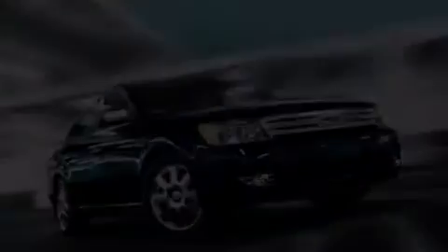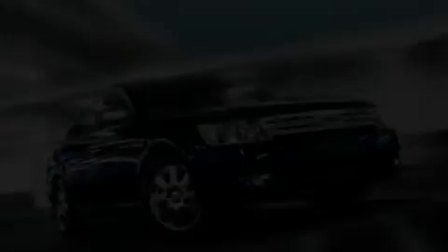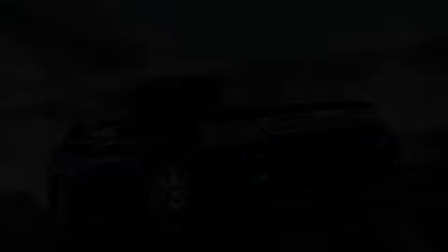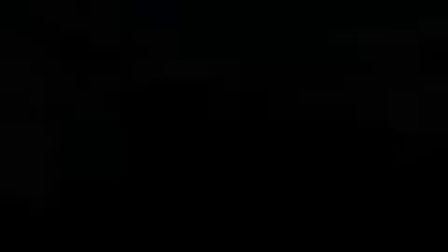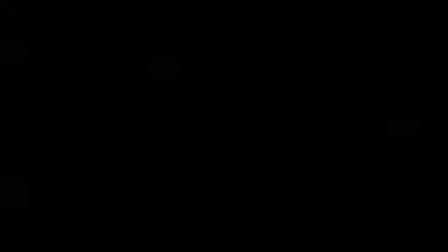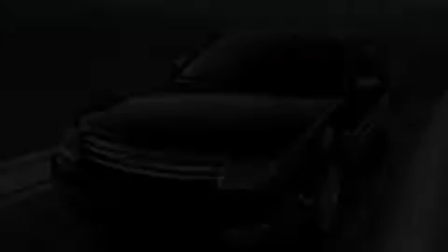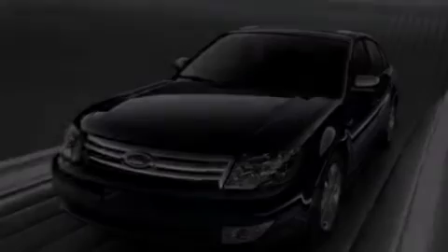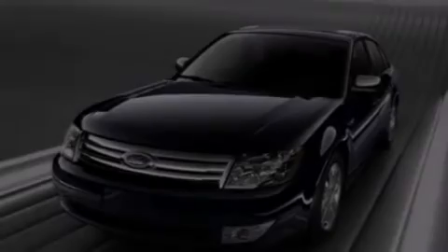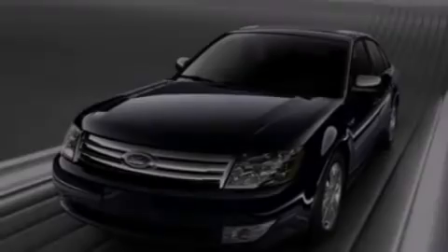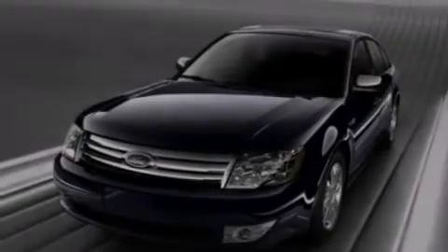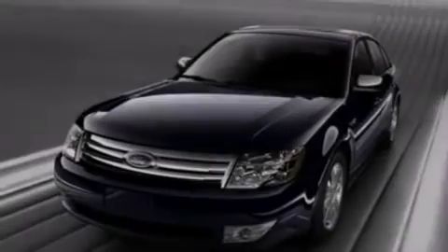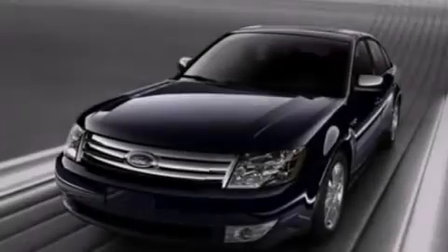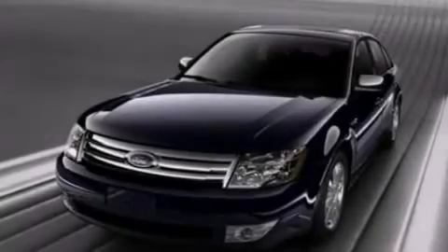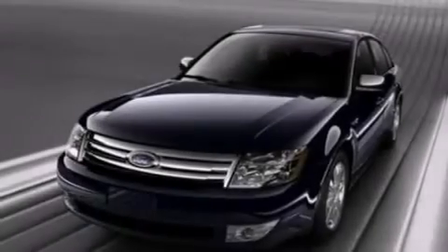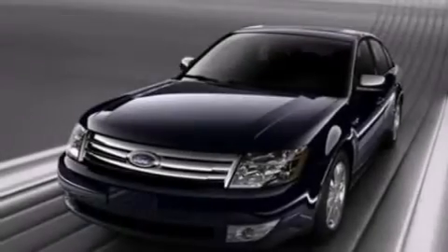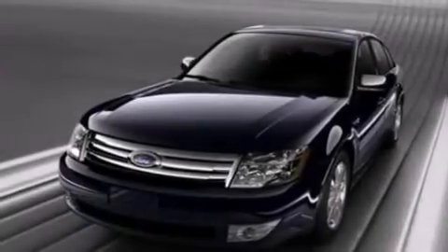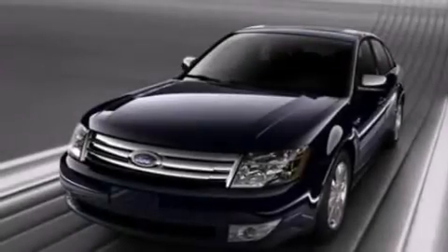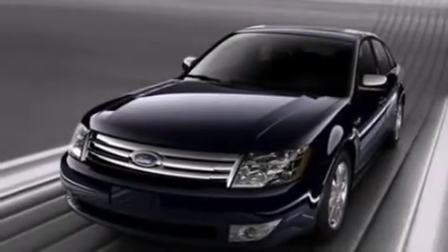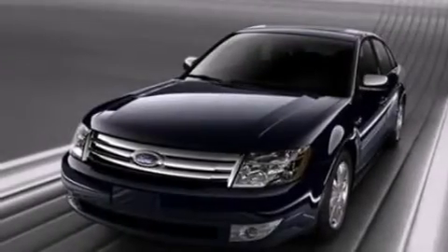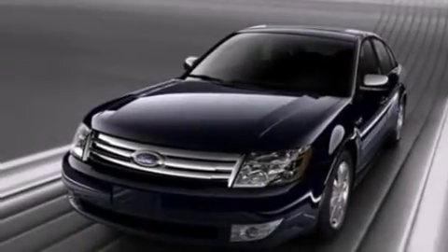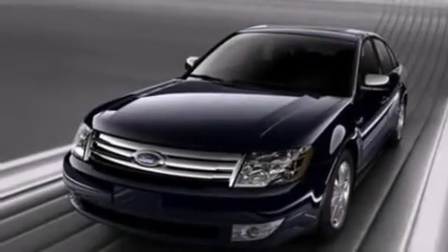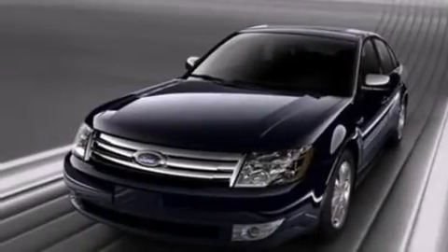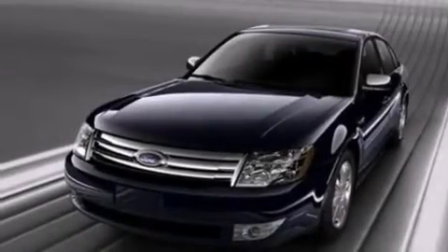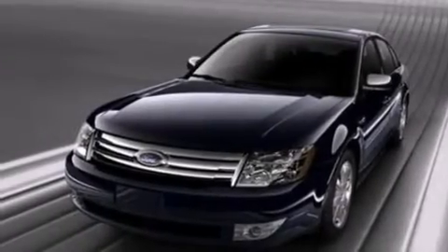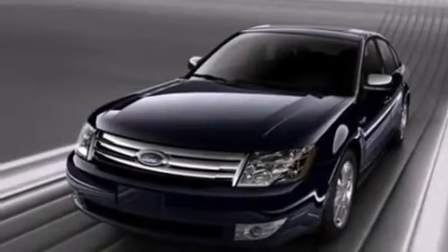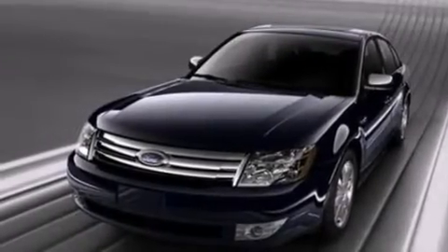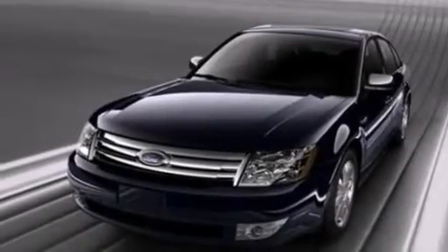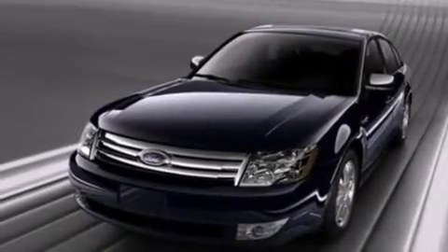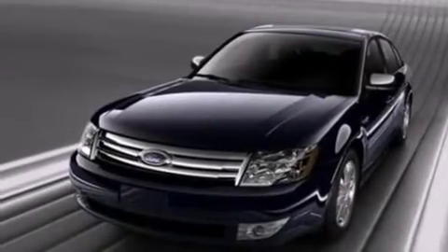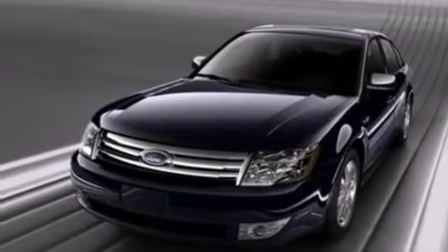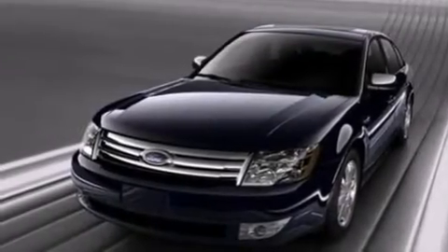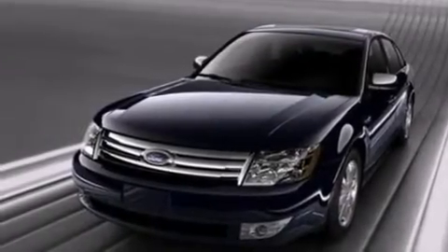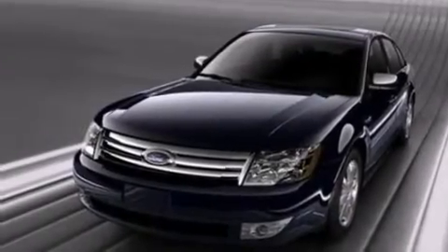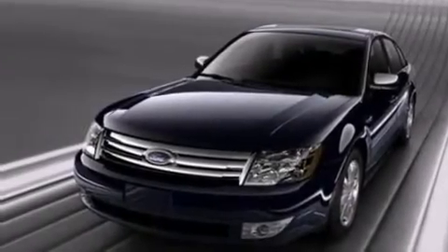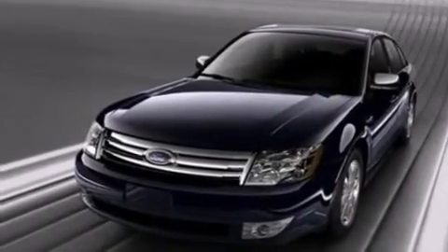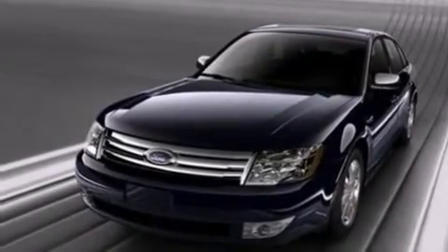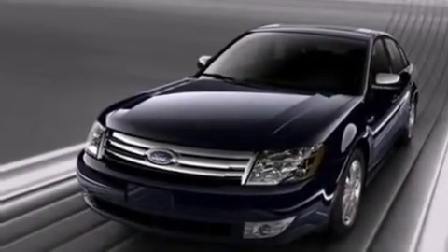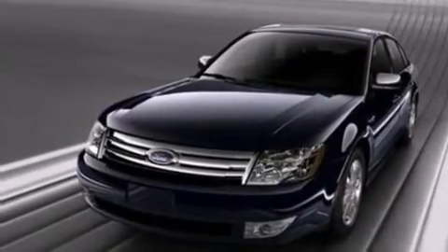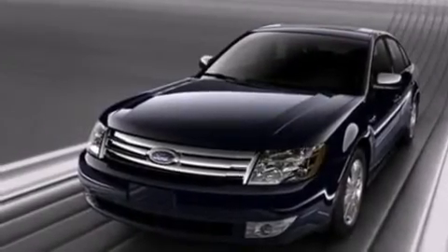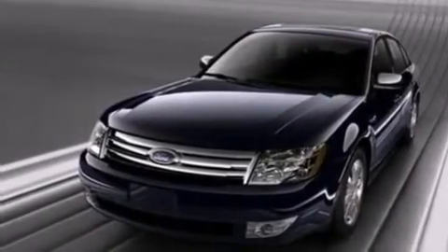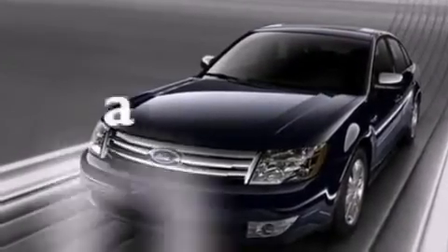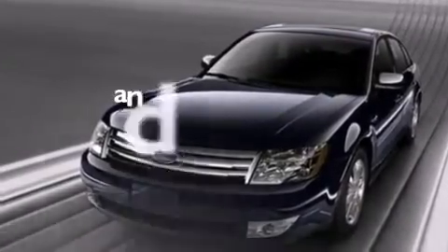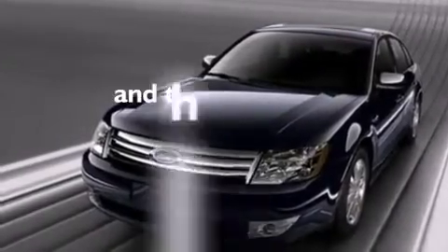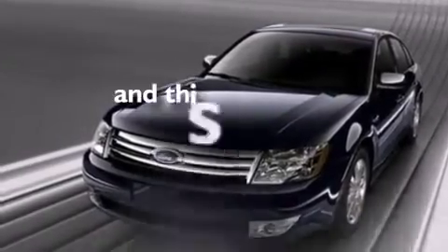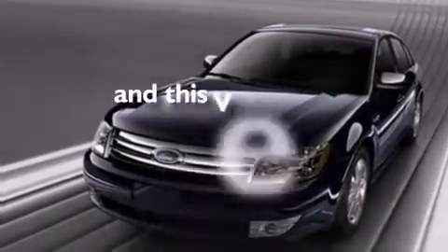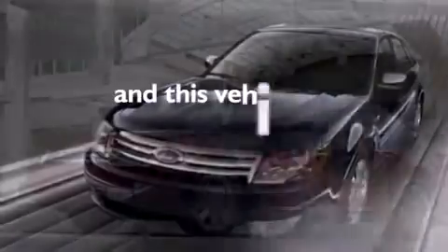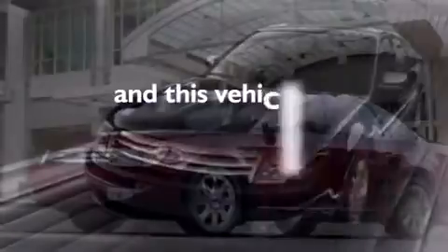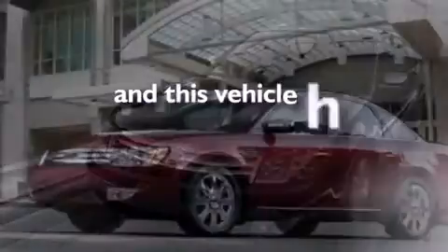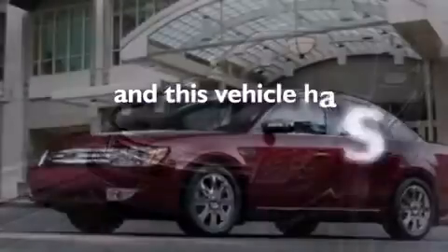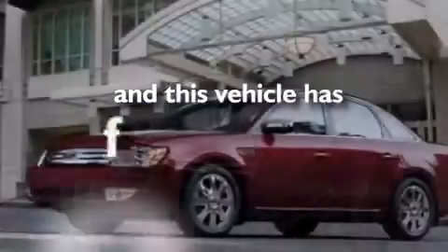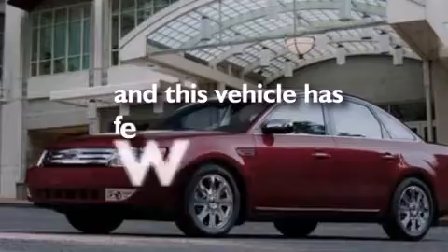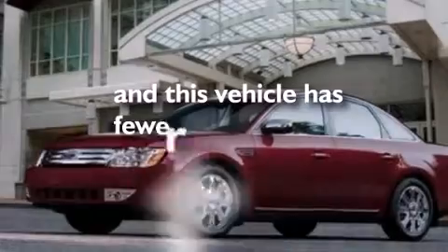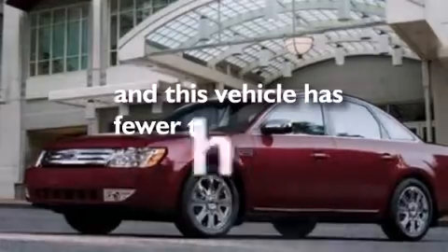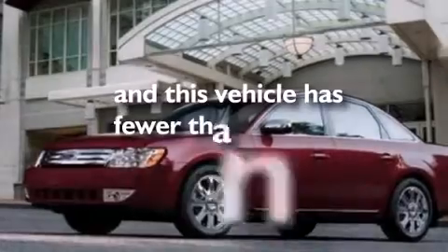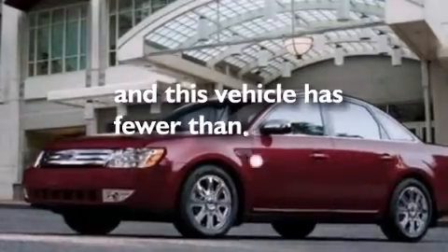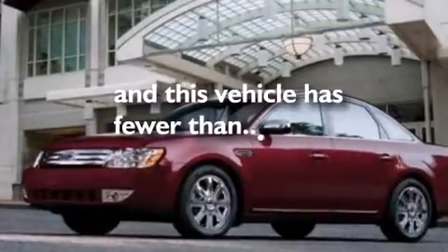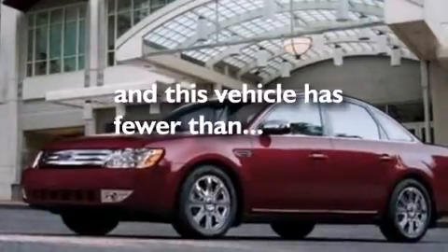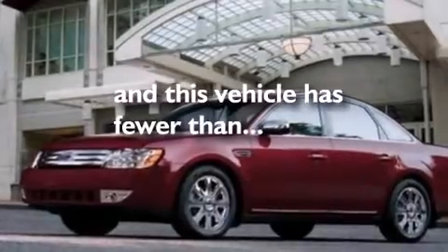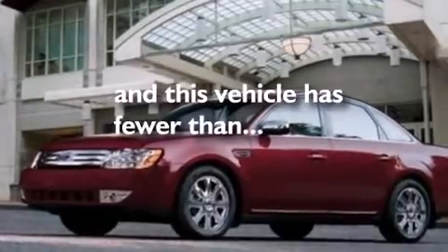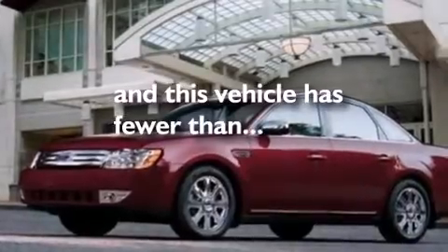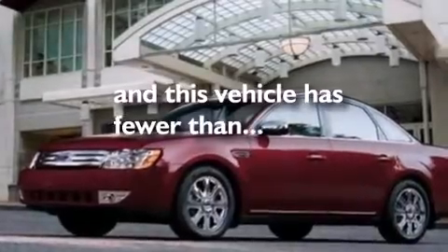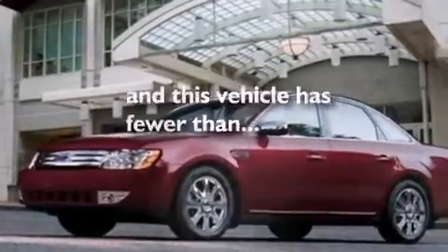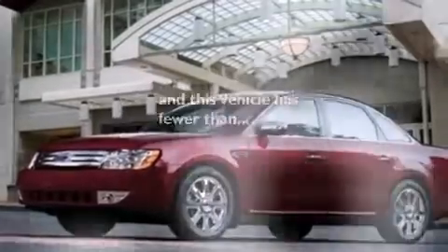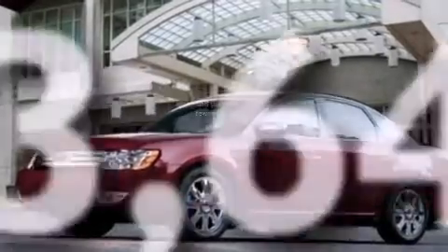Air conditioning, an auto dimming rear view mirror, and this vehicle has less than 34,000 miles.